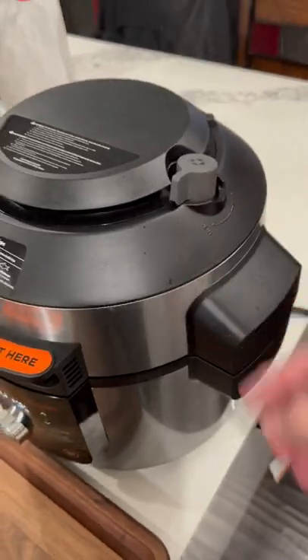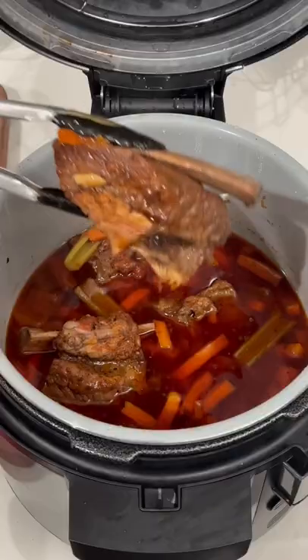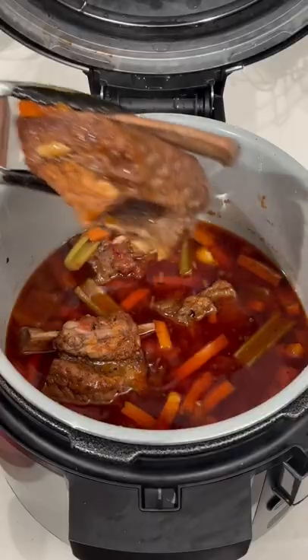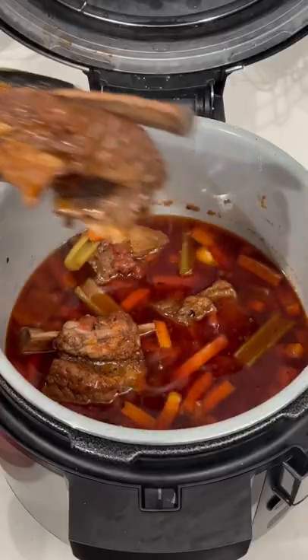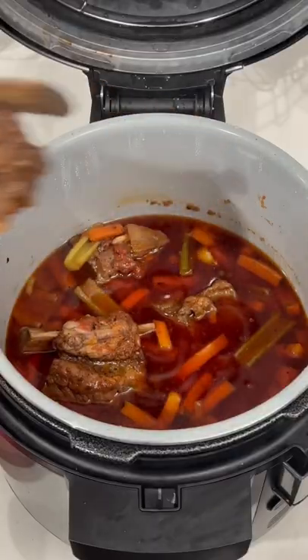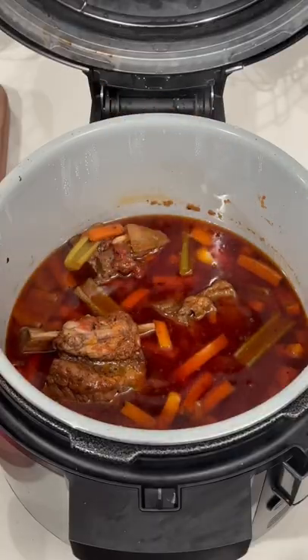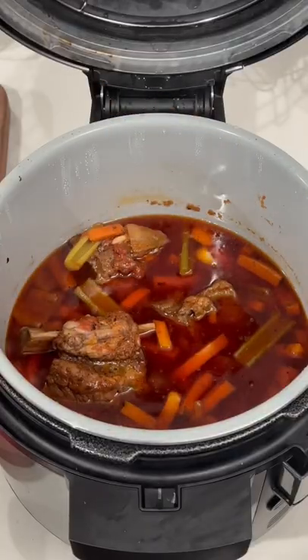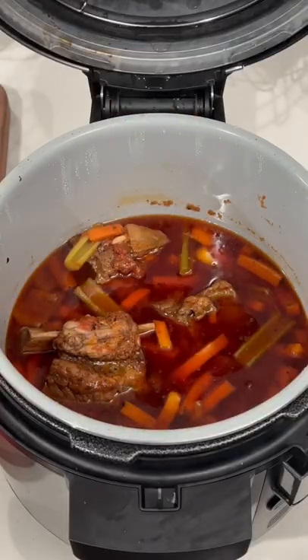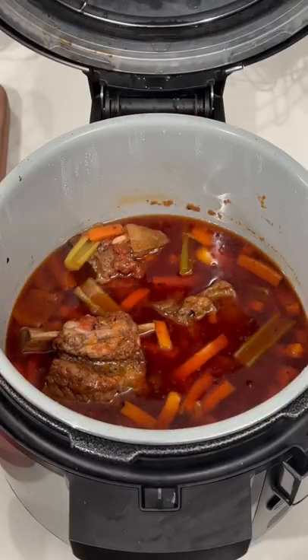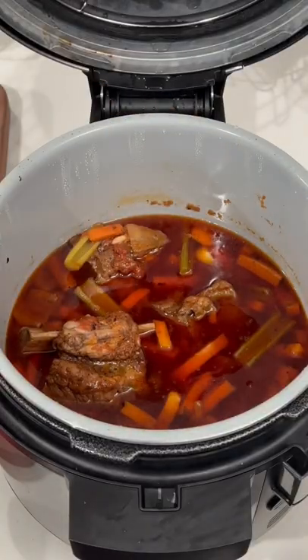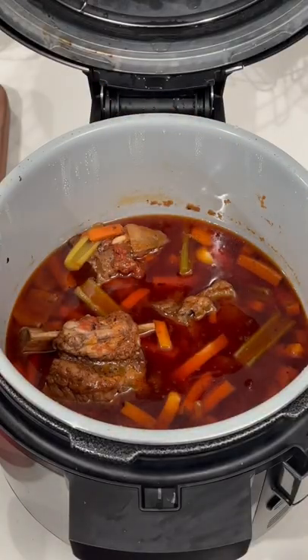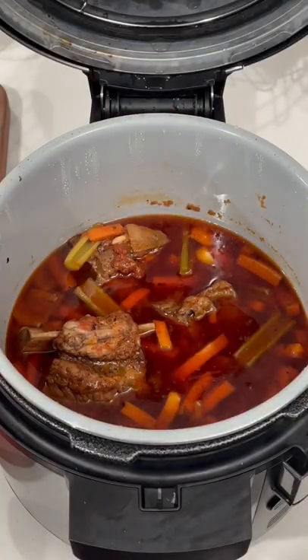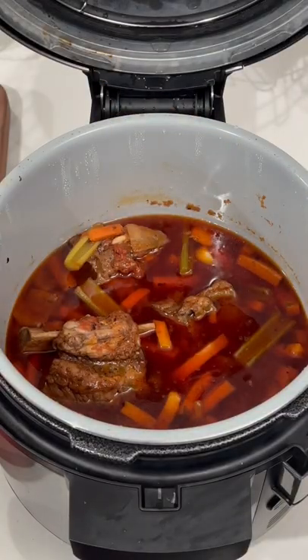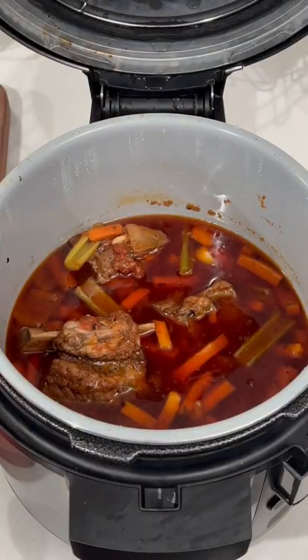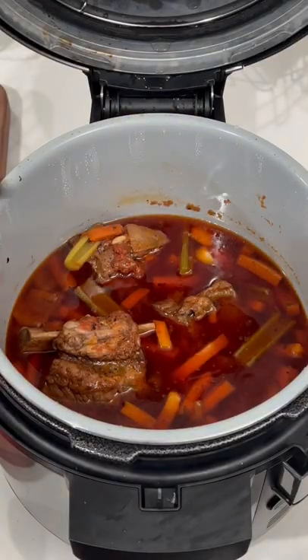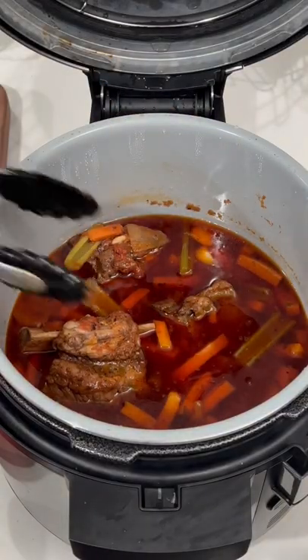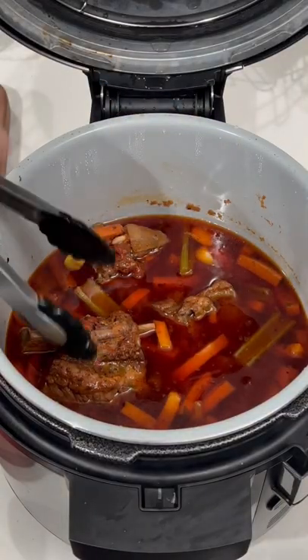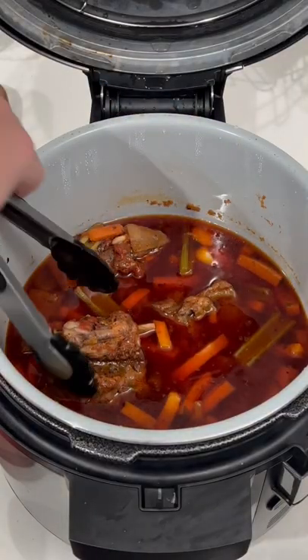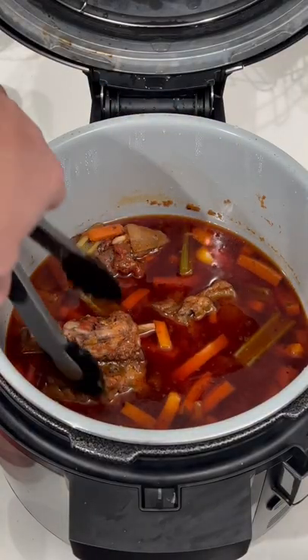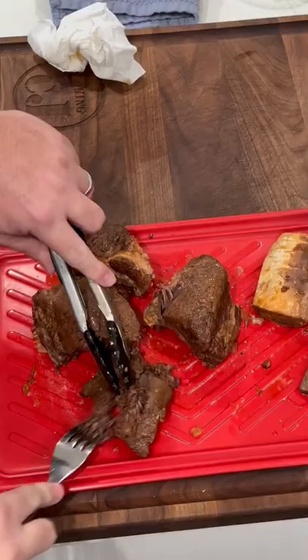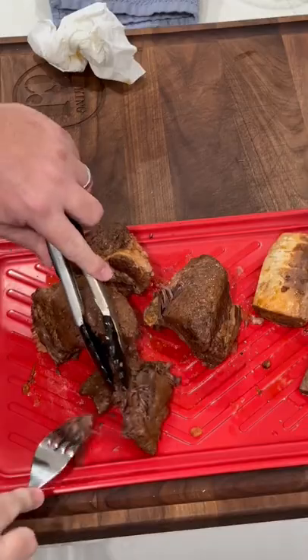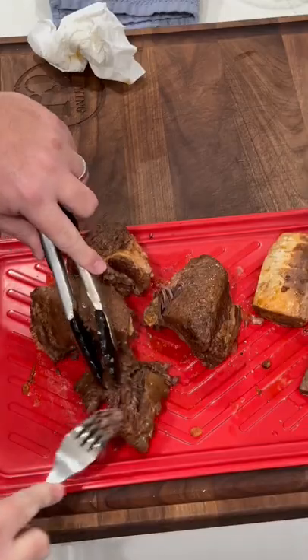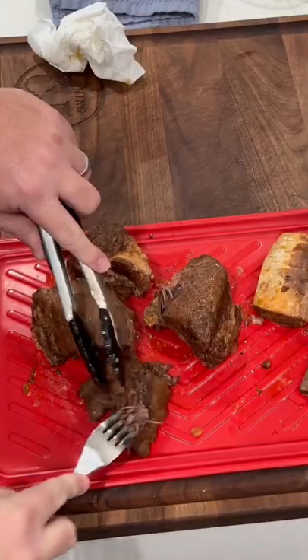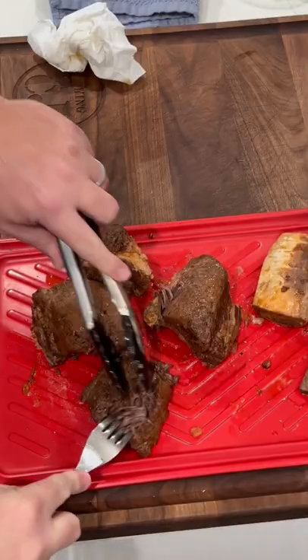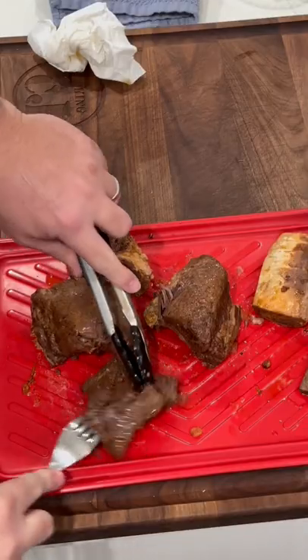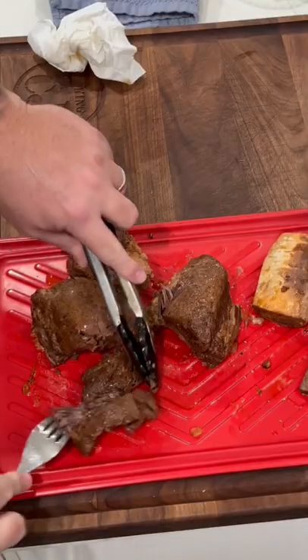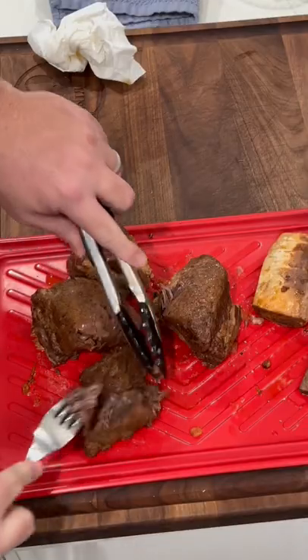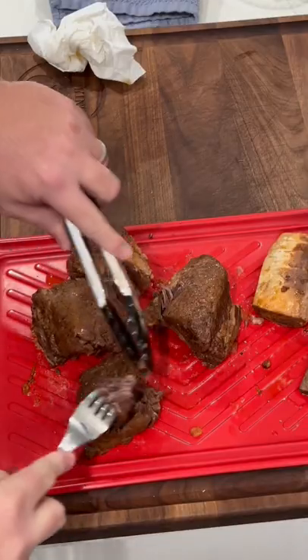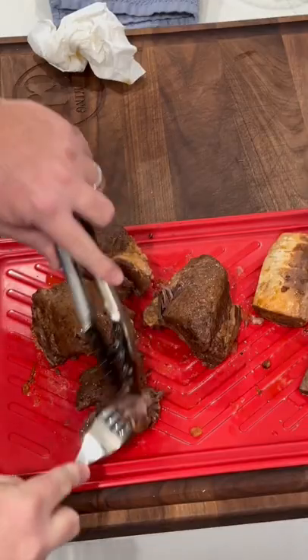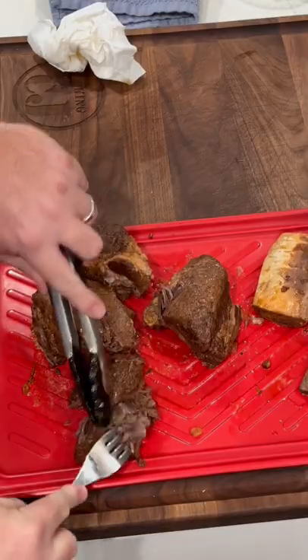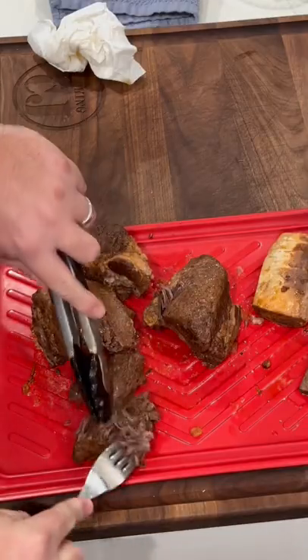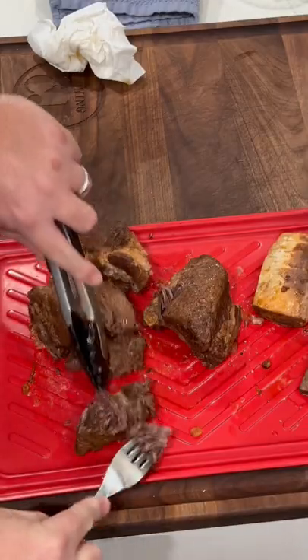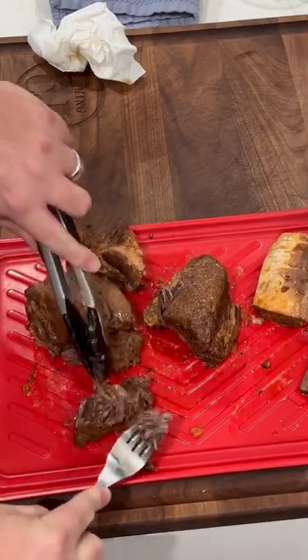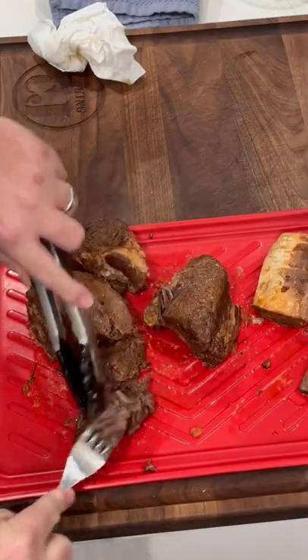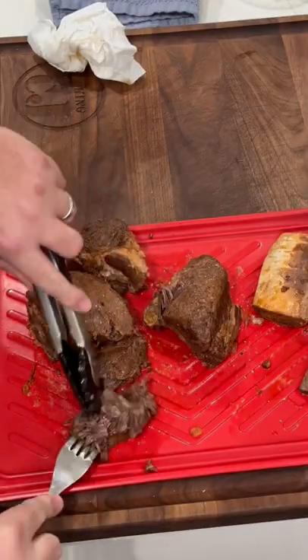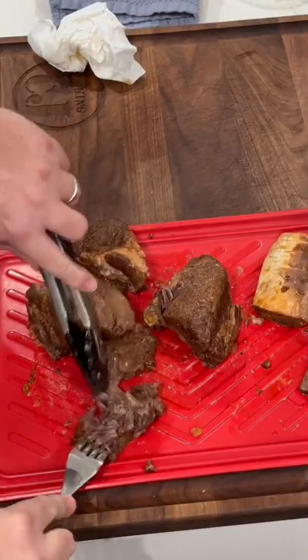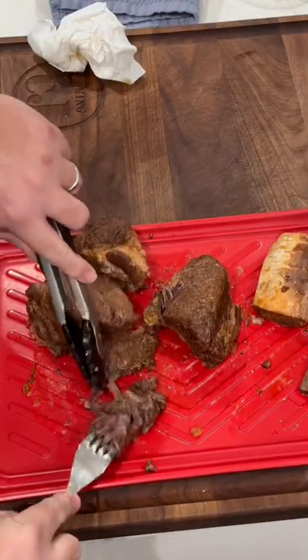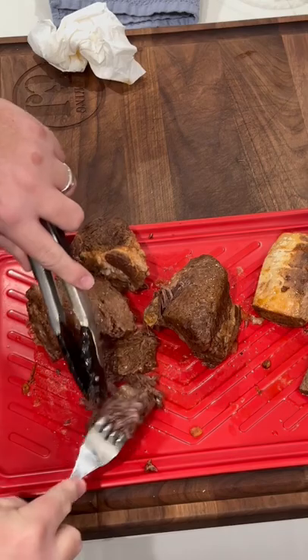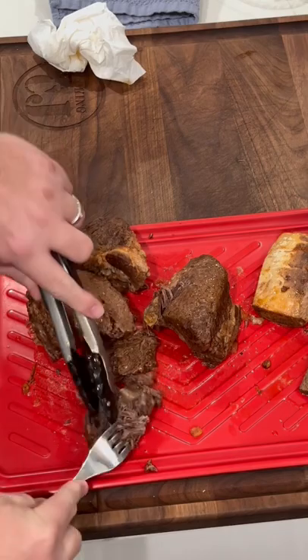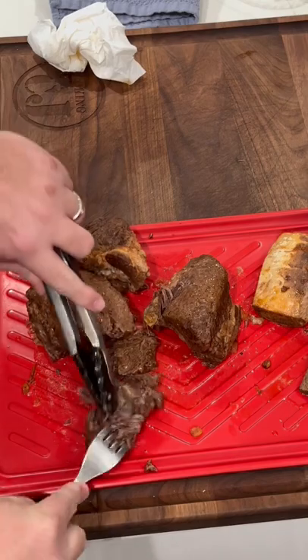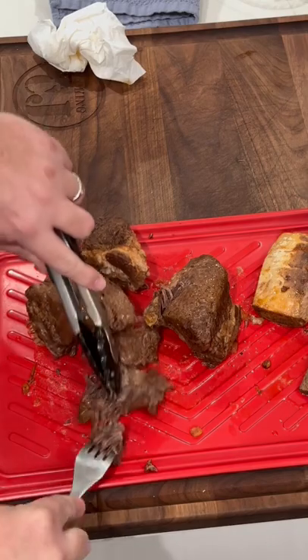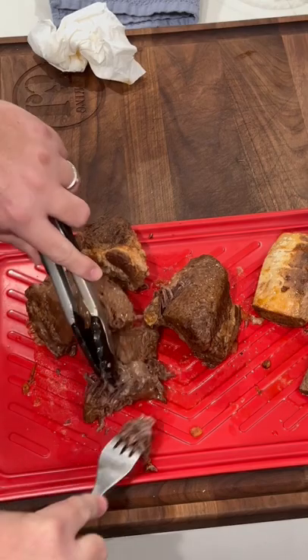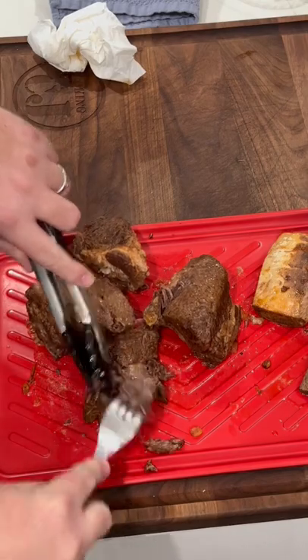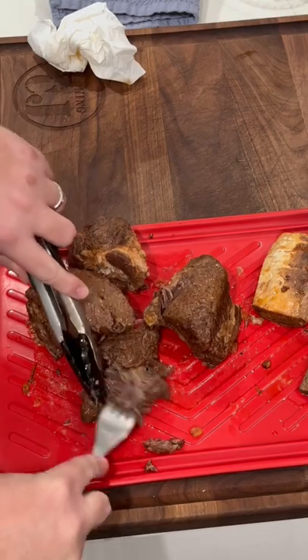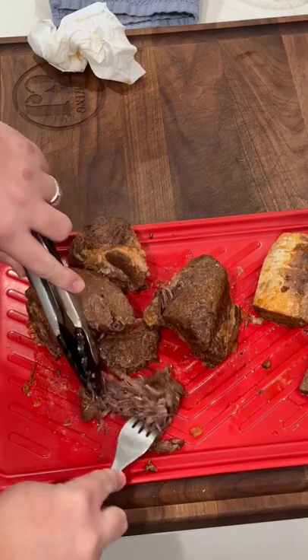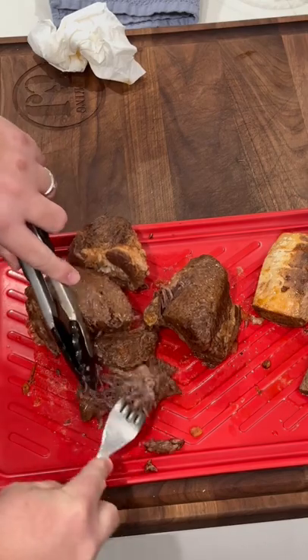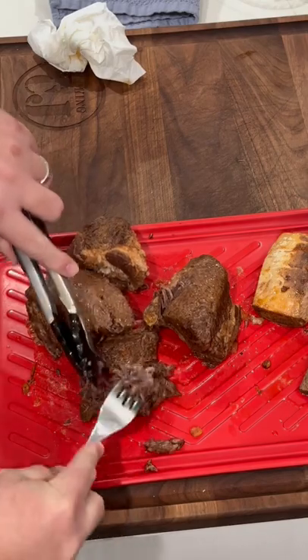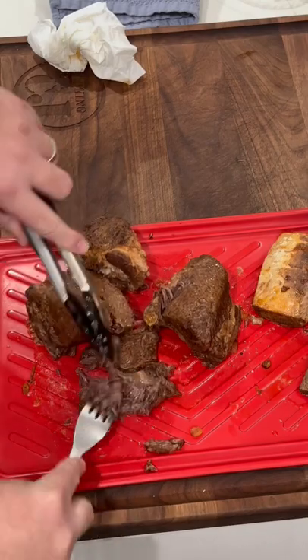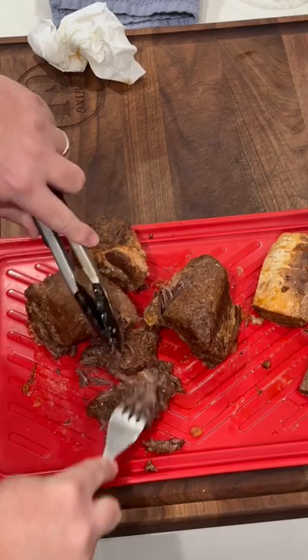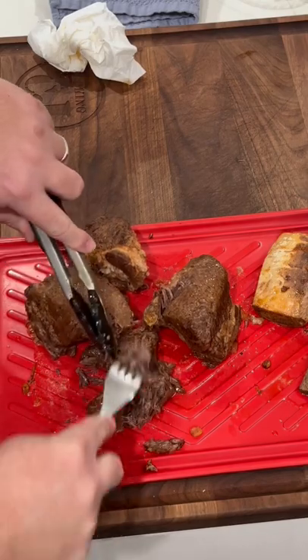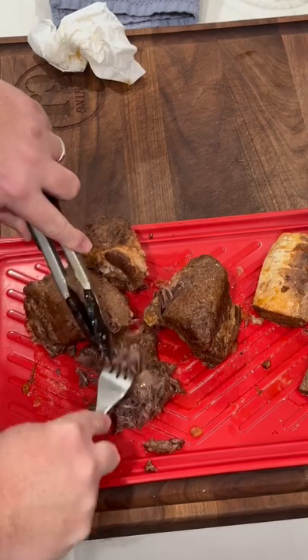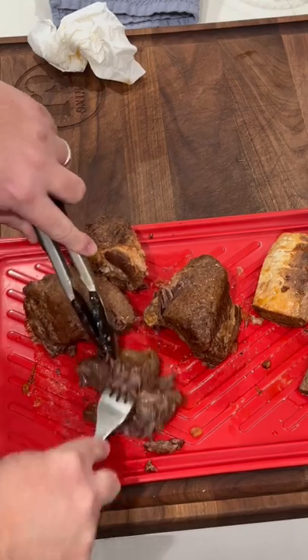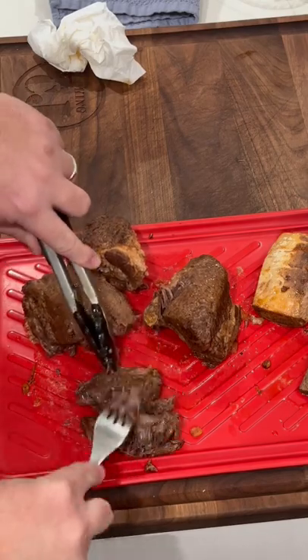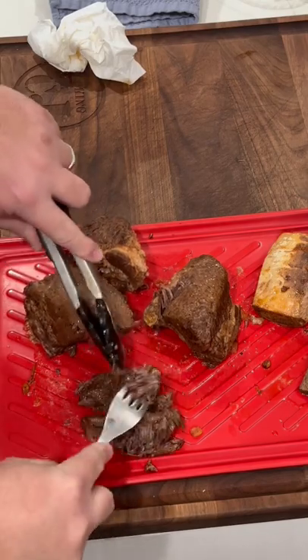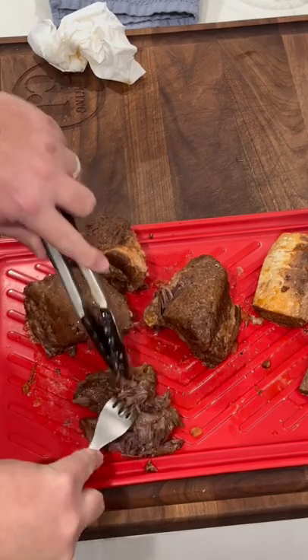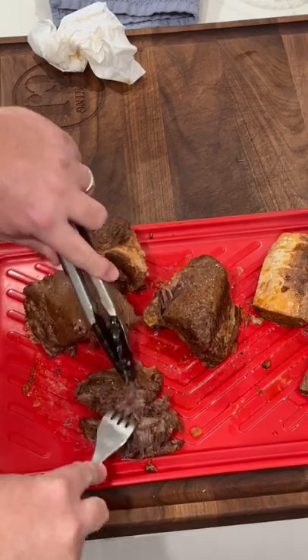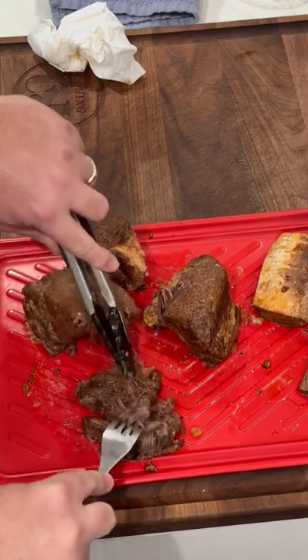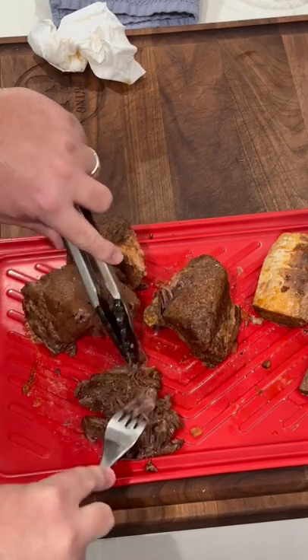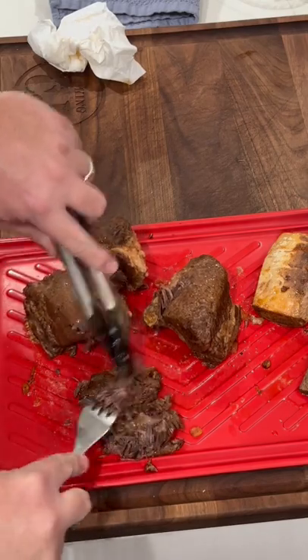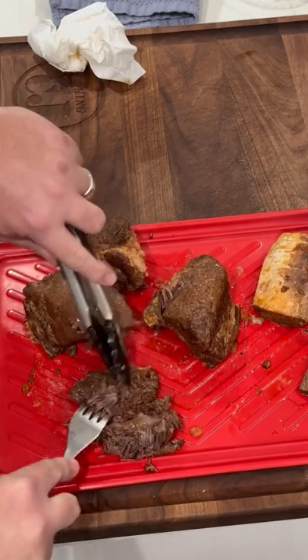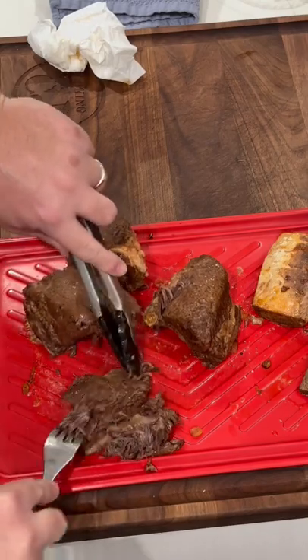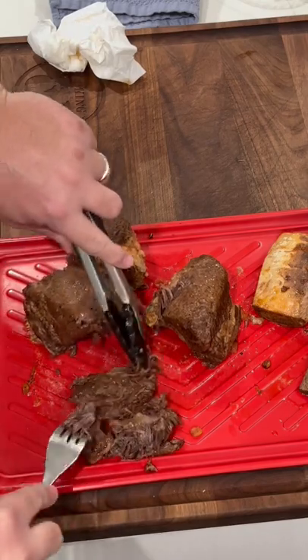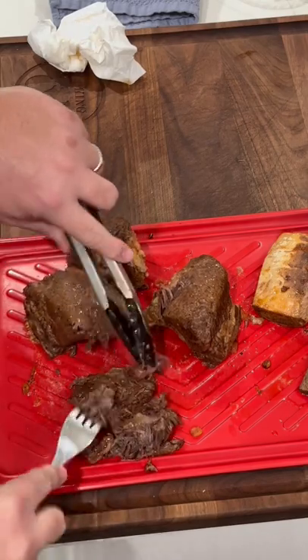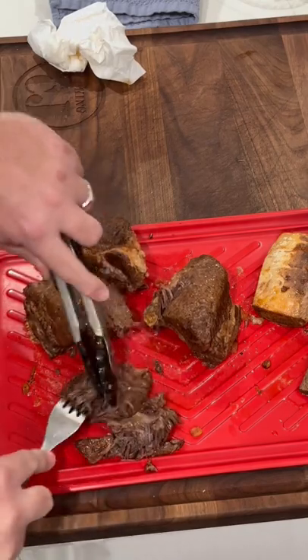Get these out. Get ready to shred the beef — shreds like butter. This is gonna be perfect for some tacos.